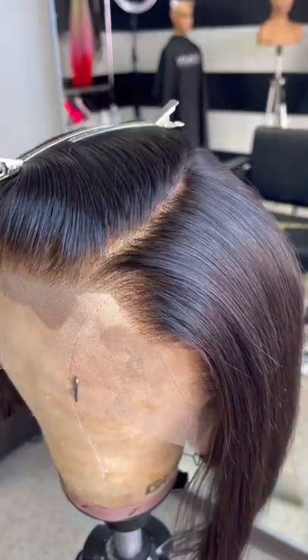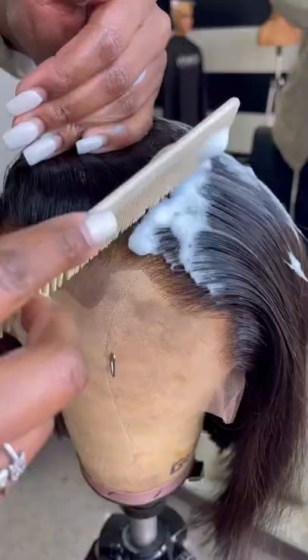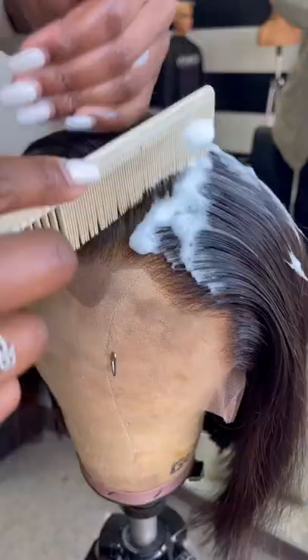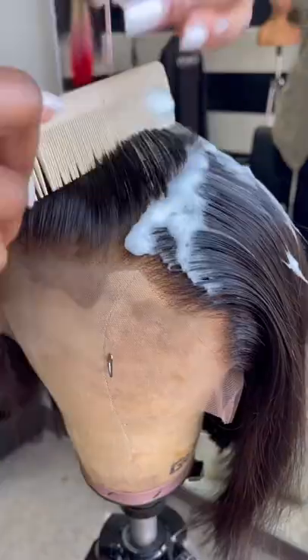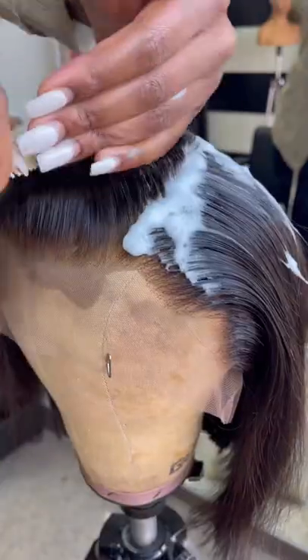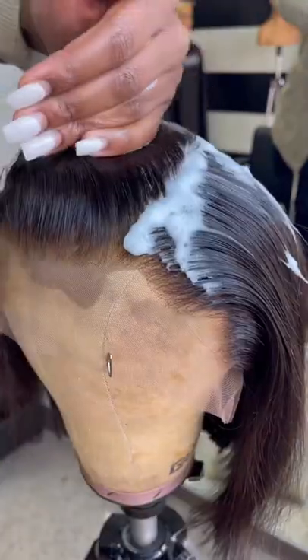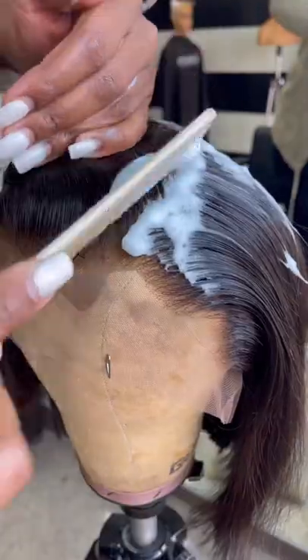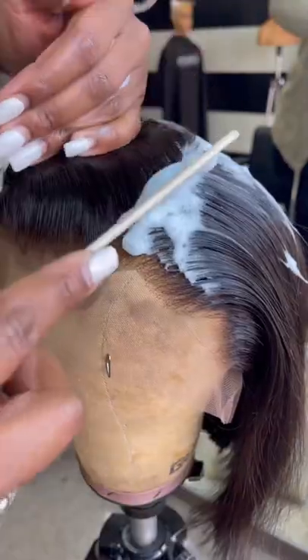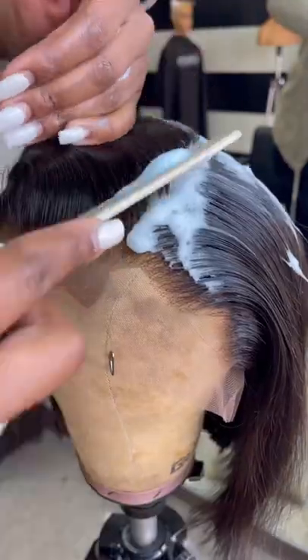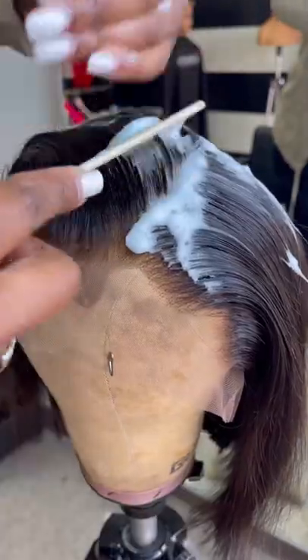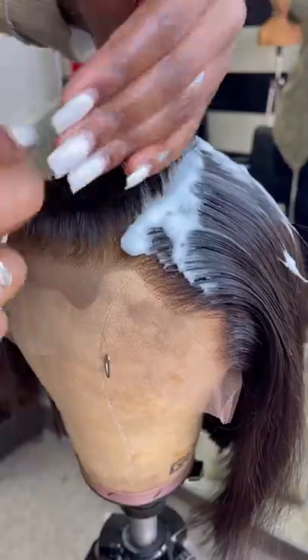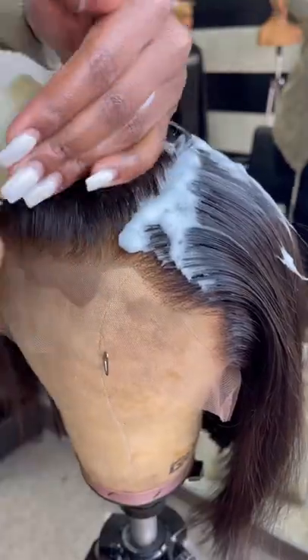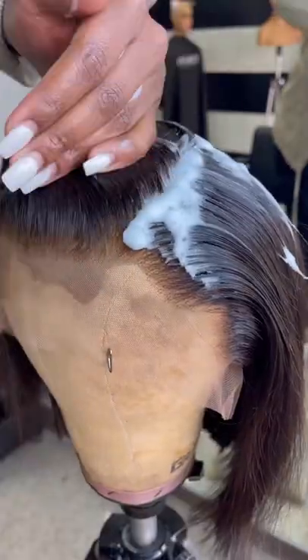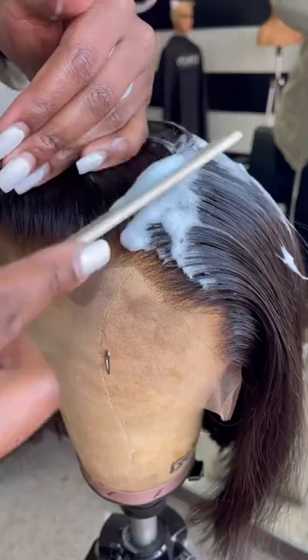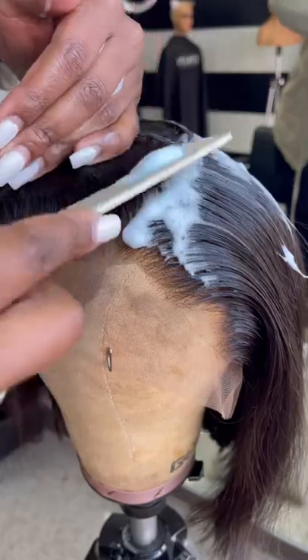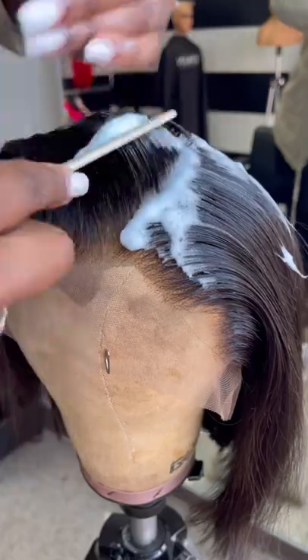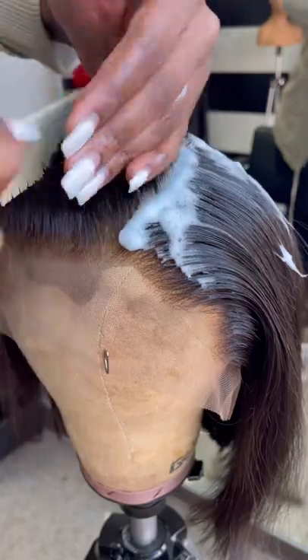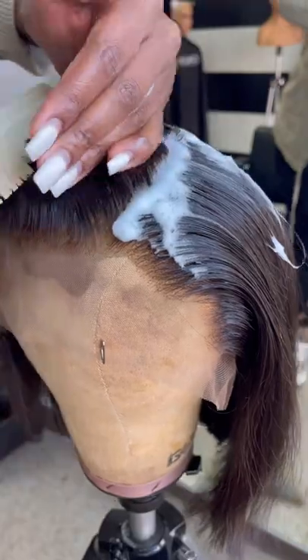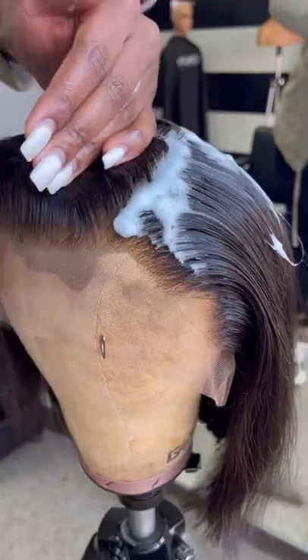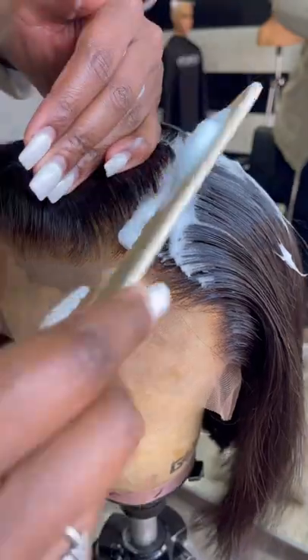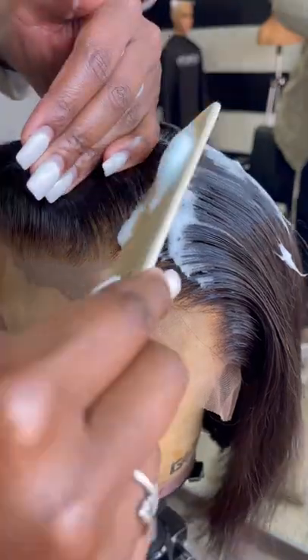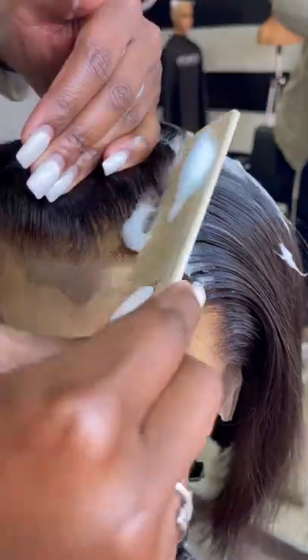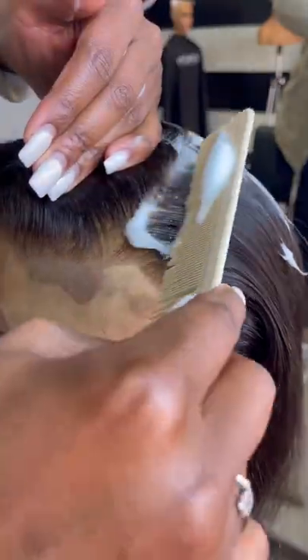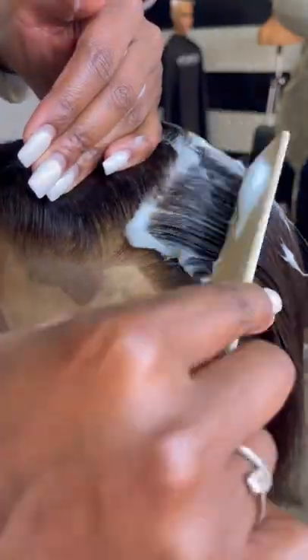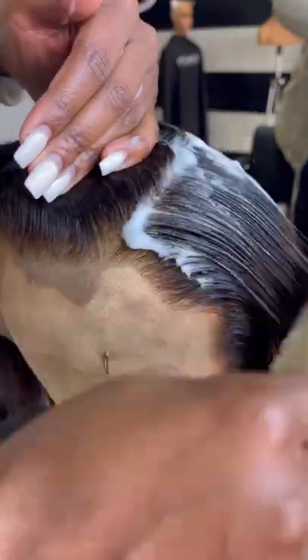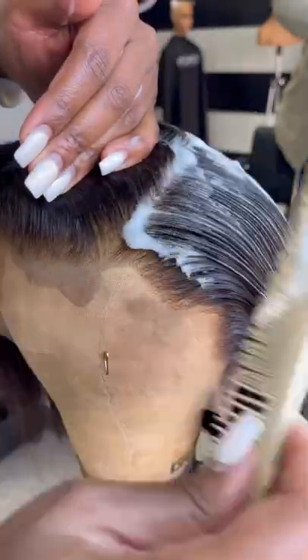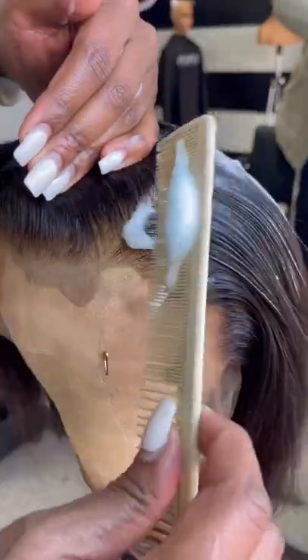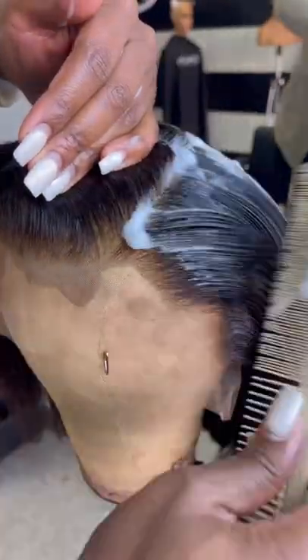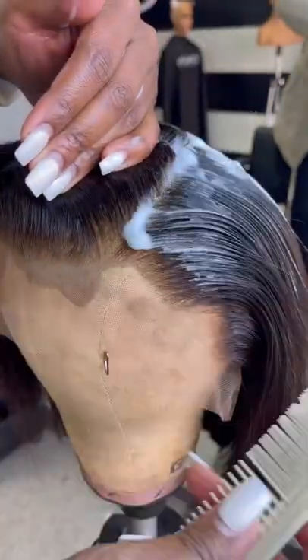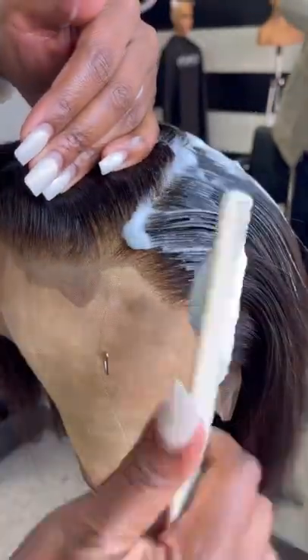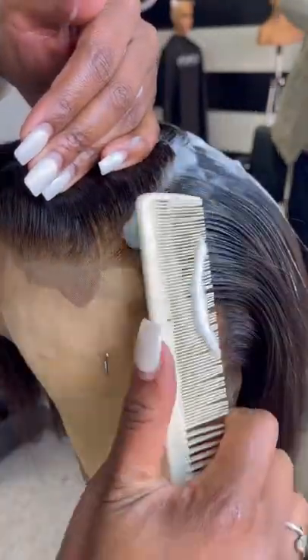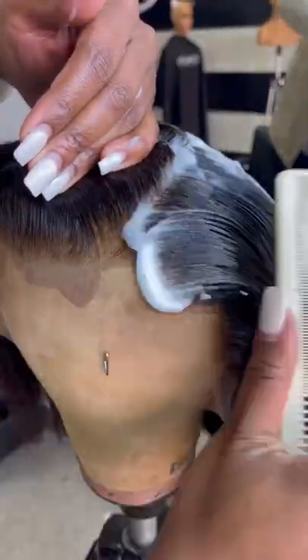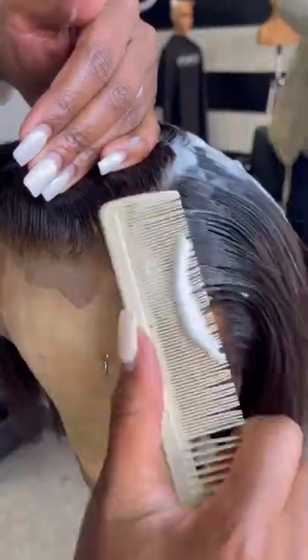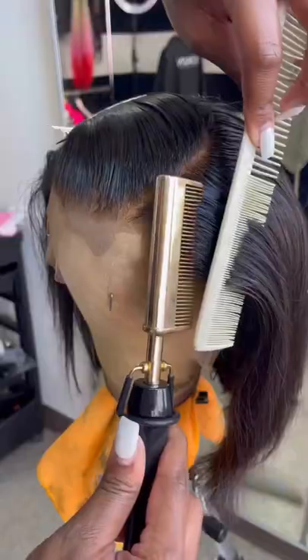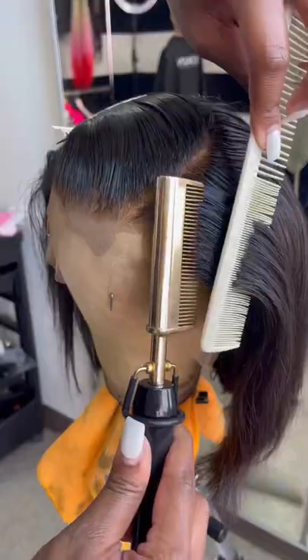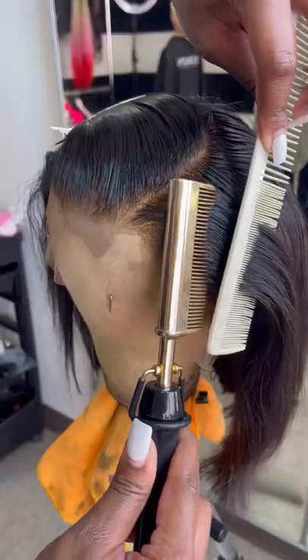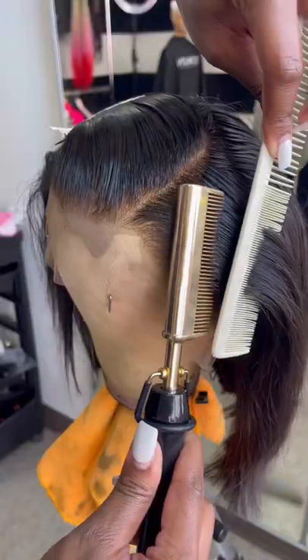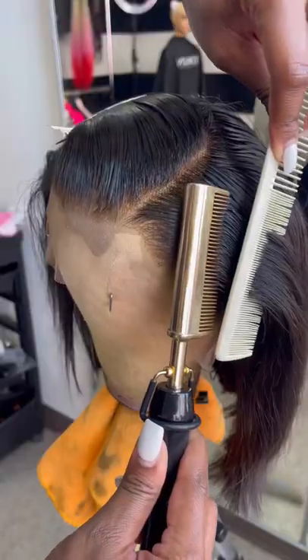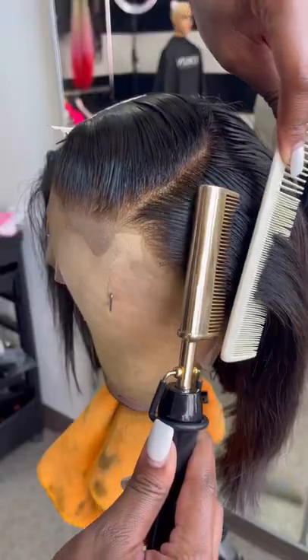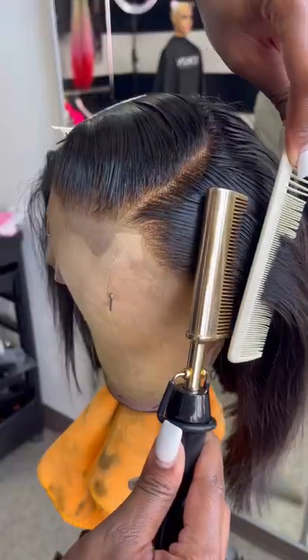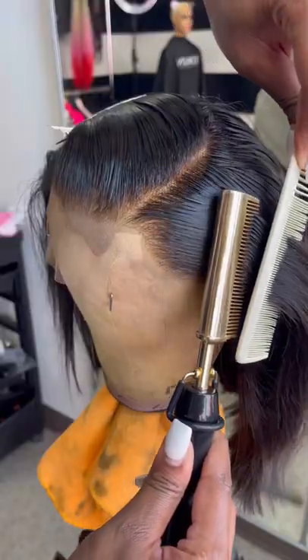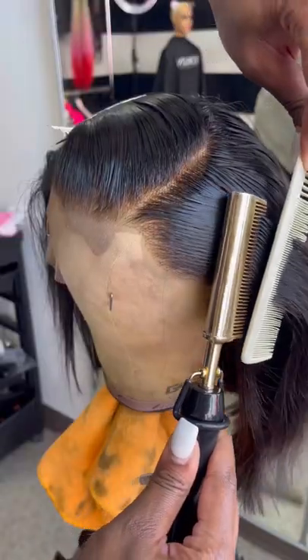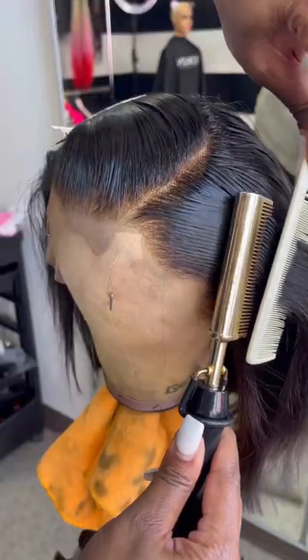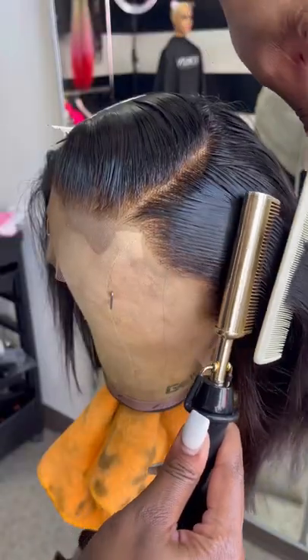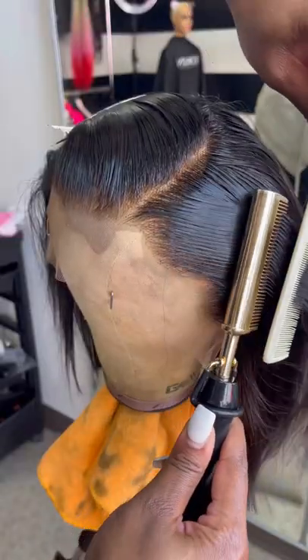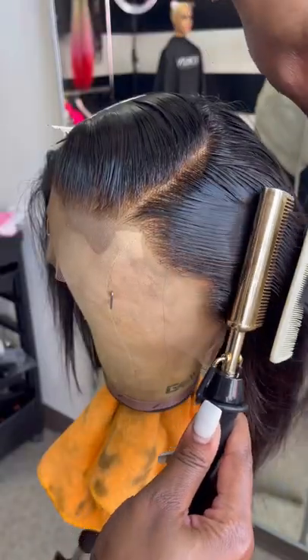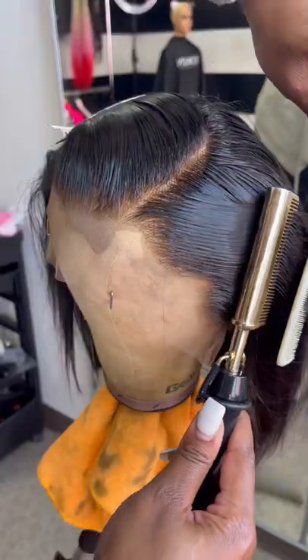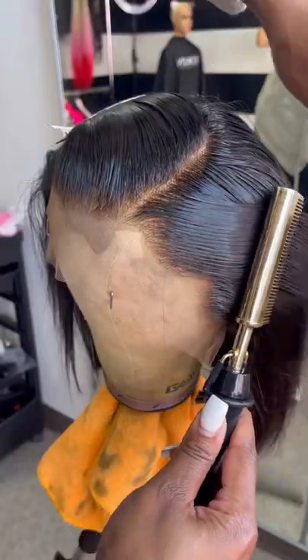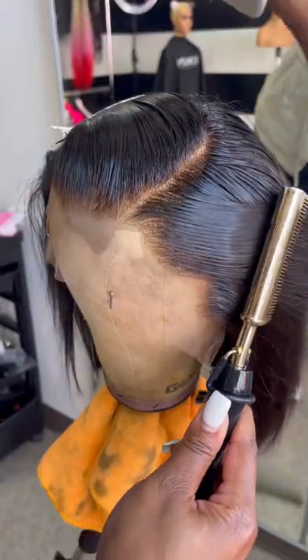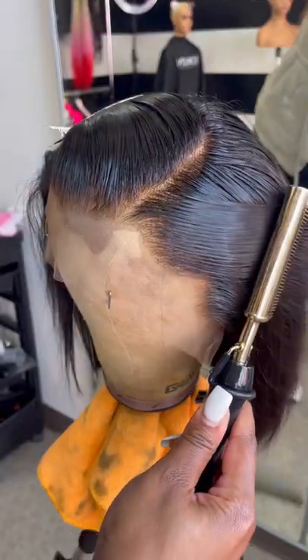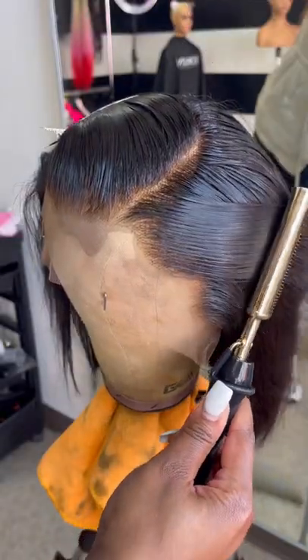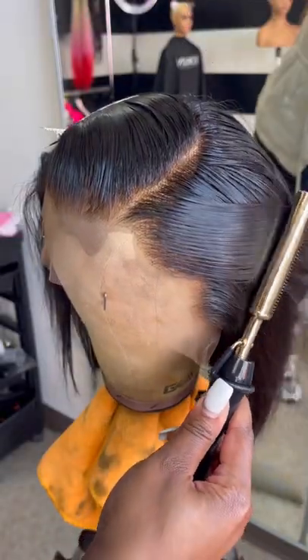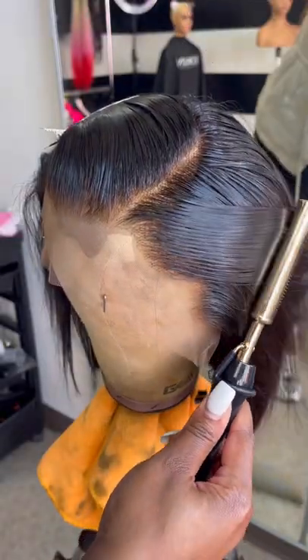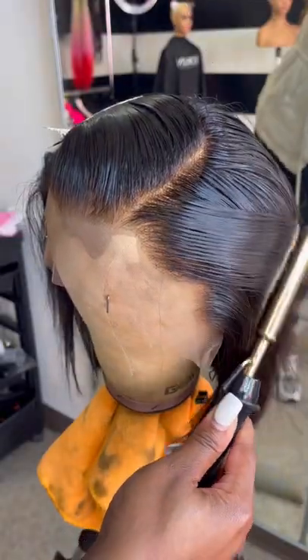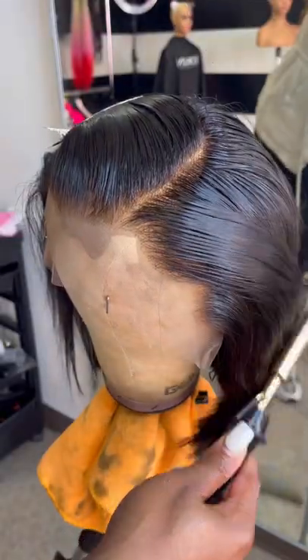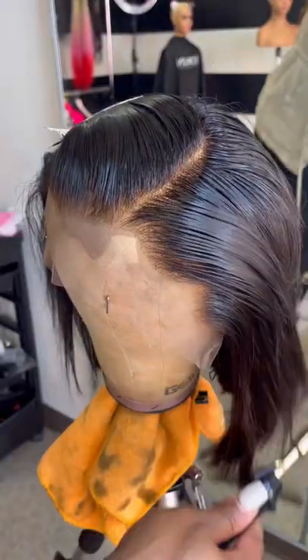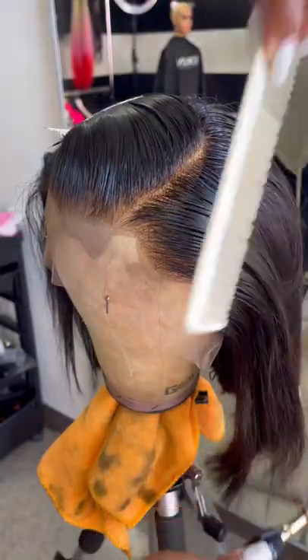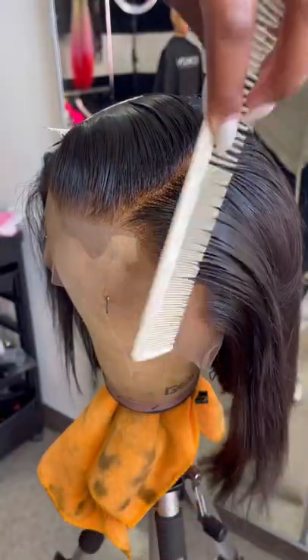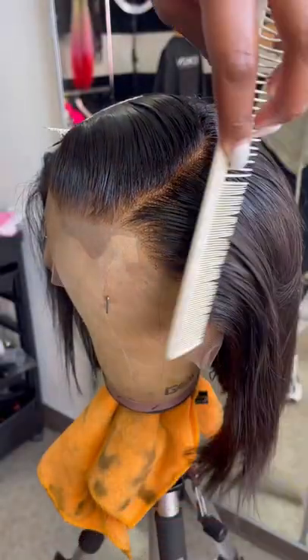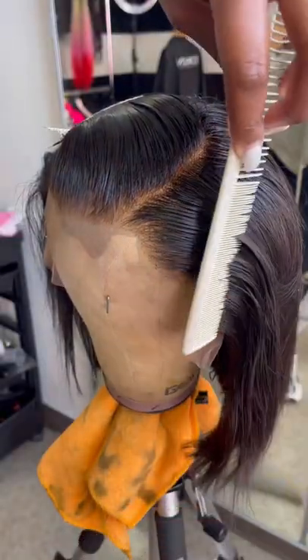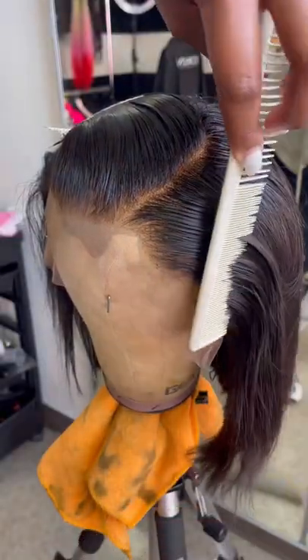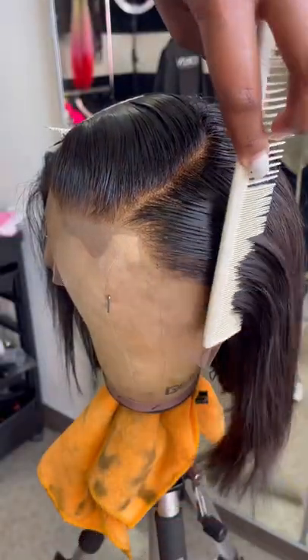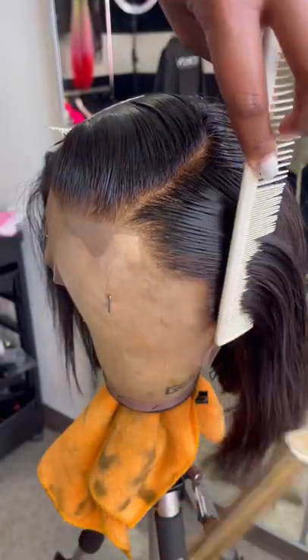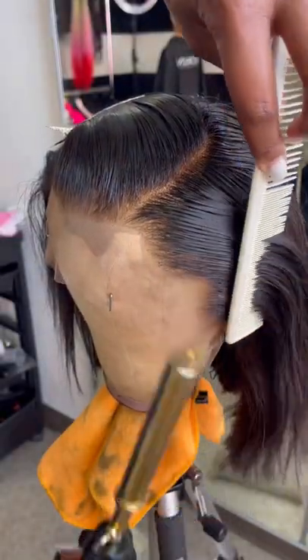When that's done, I add more styling lotion and spritz, mold it, and hotcomb it as well, and this is the final look.